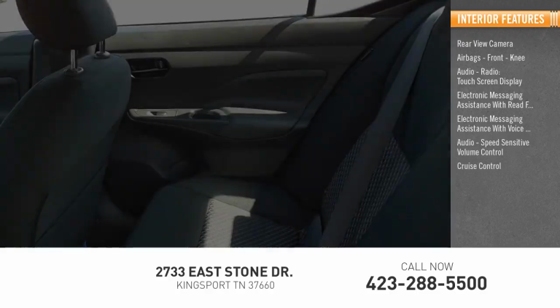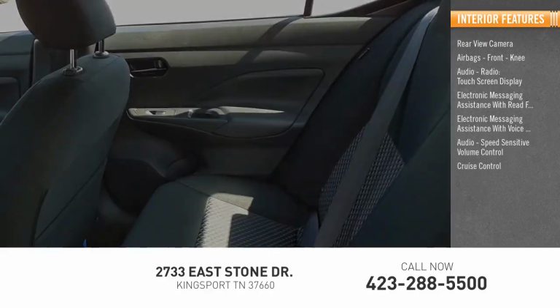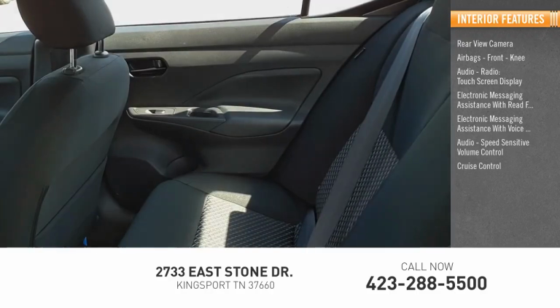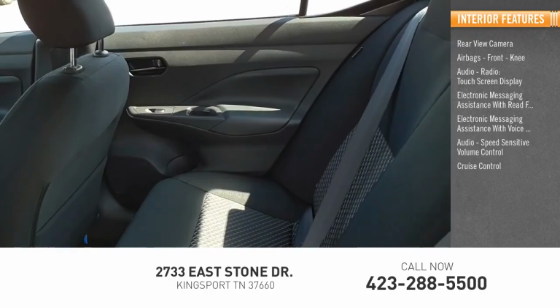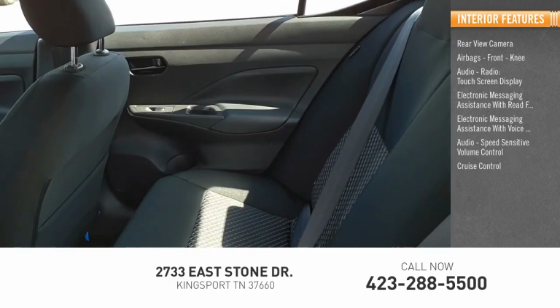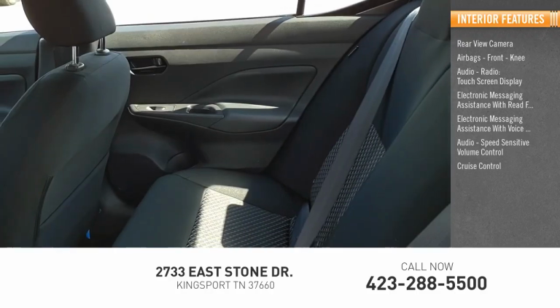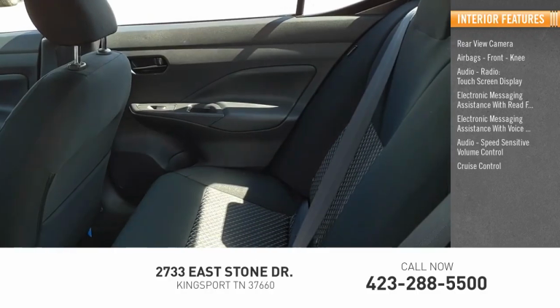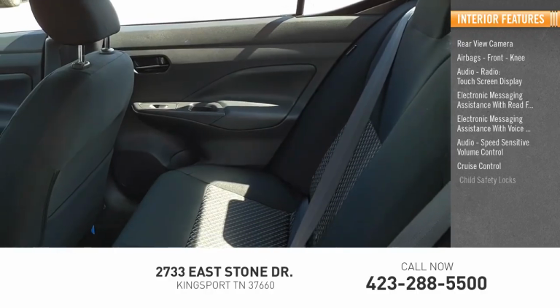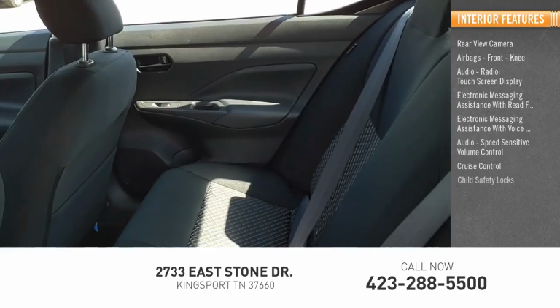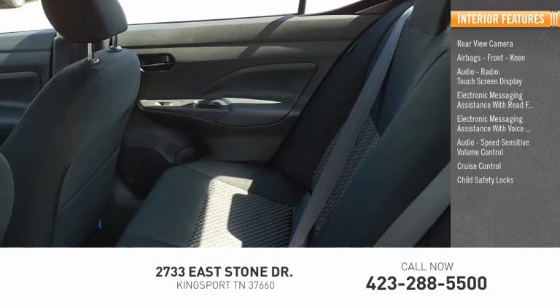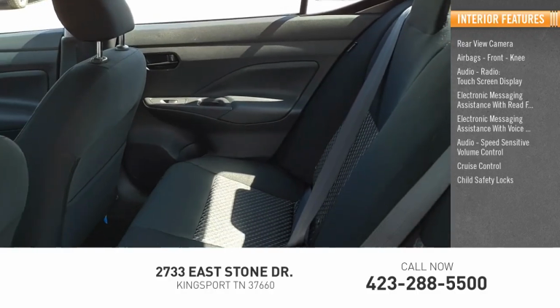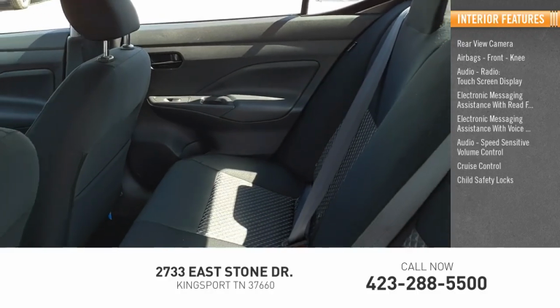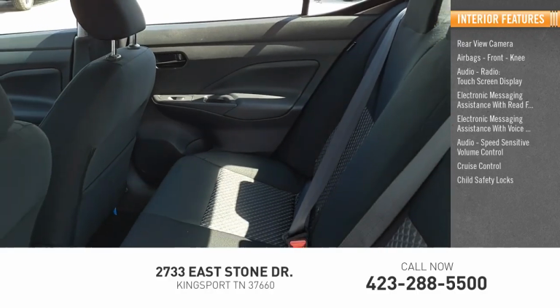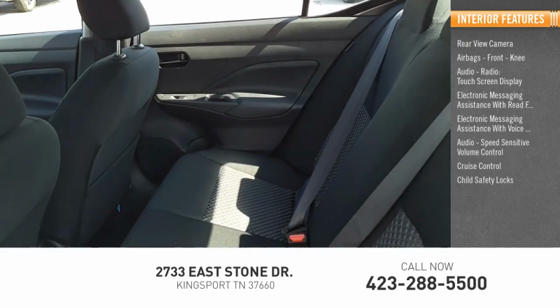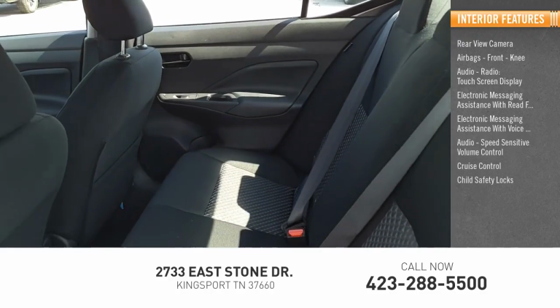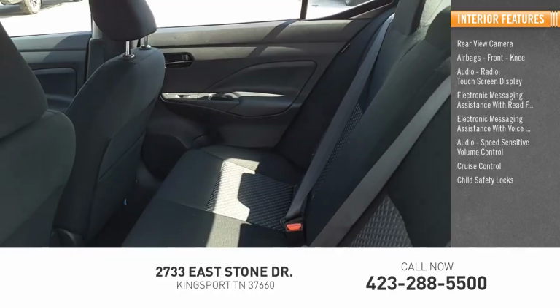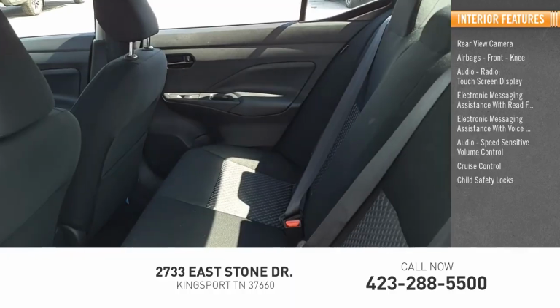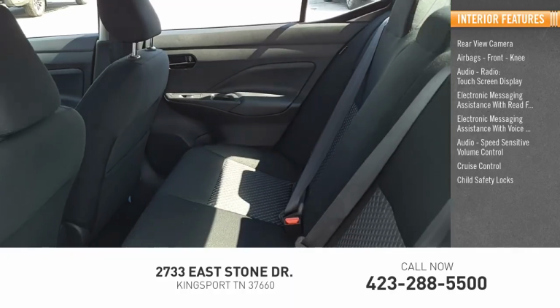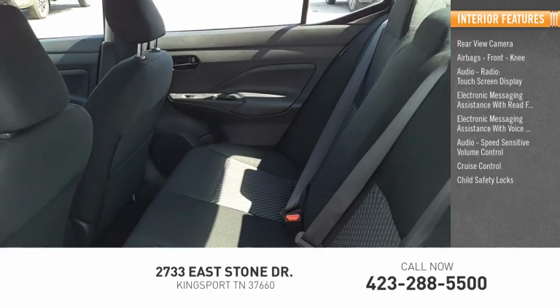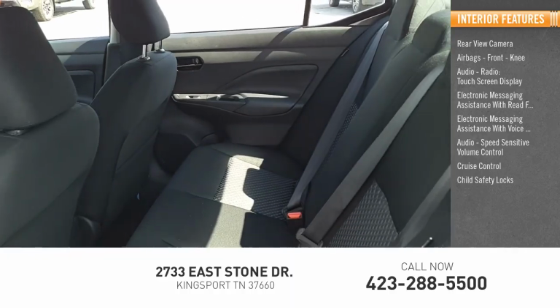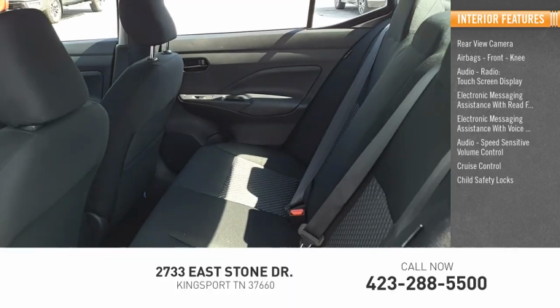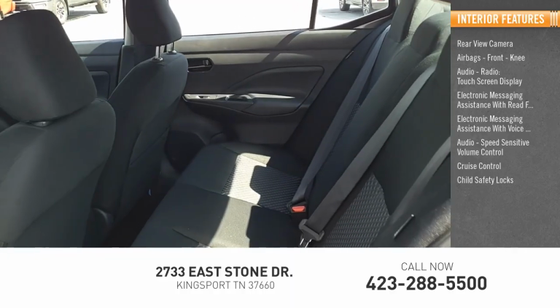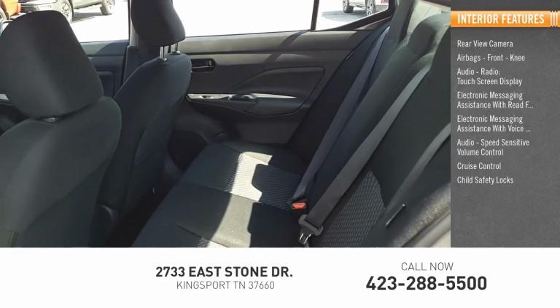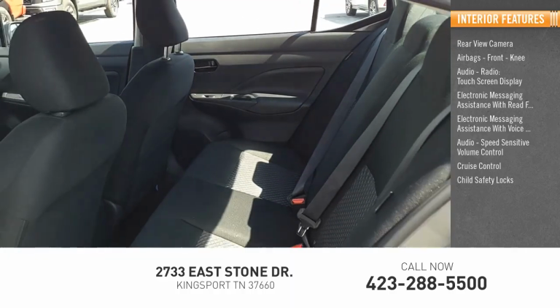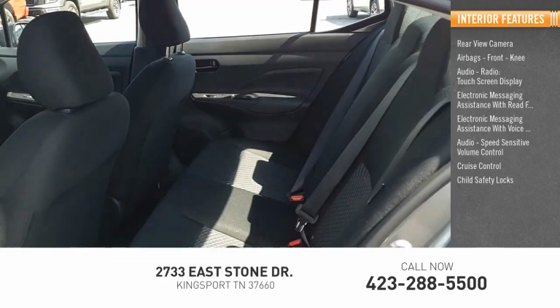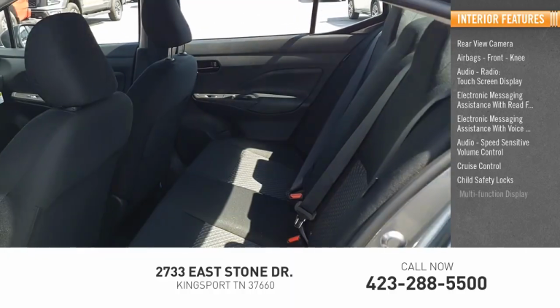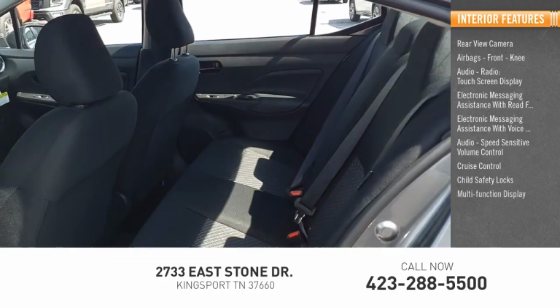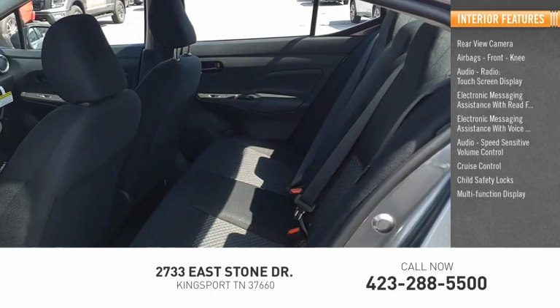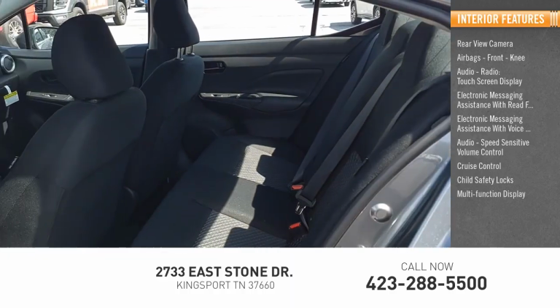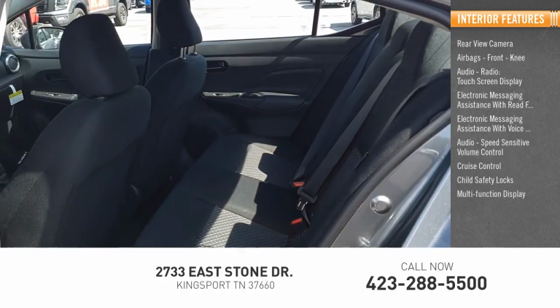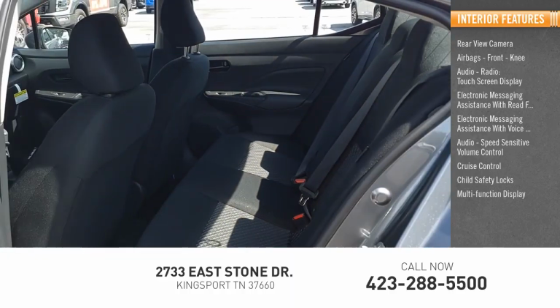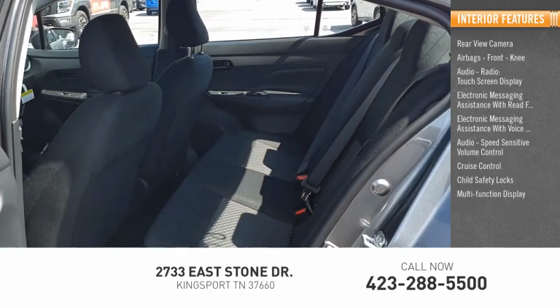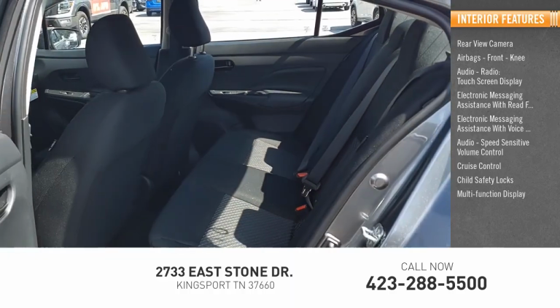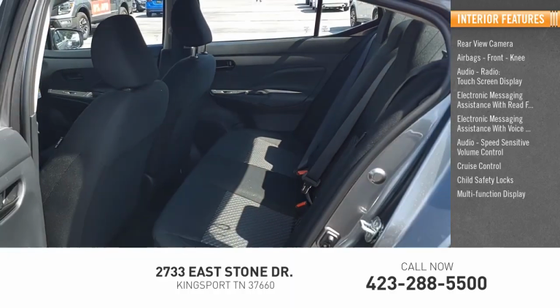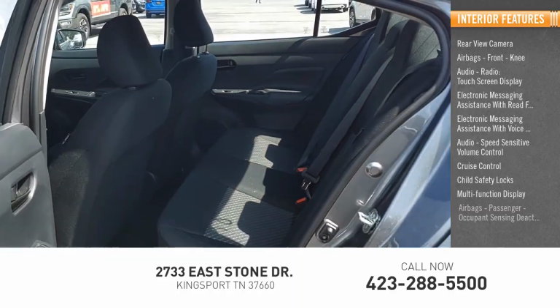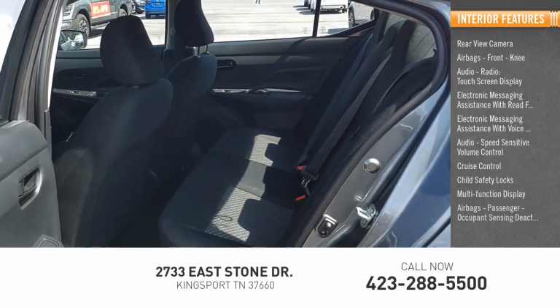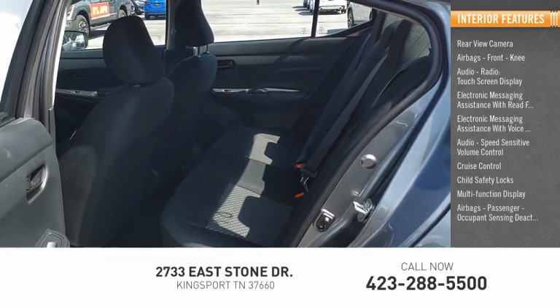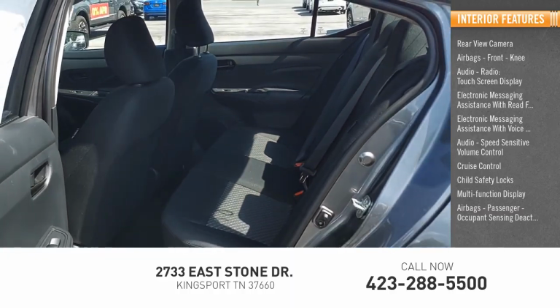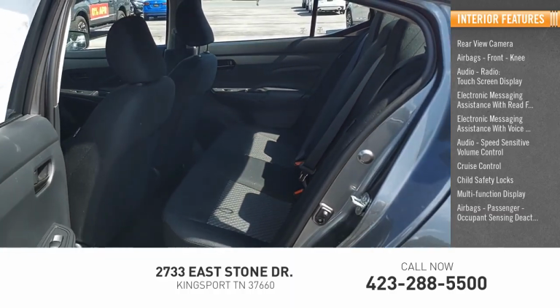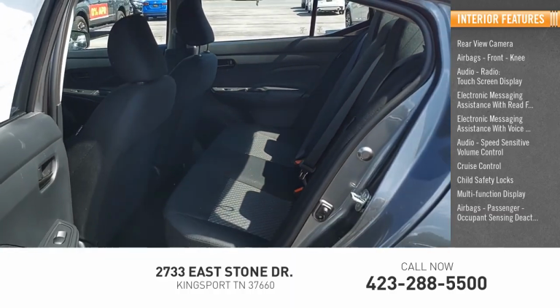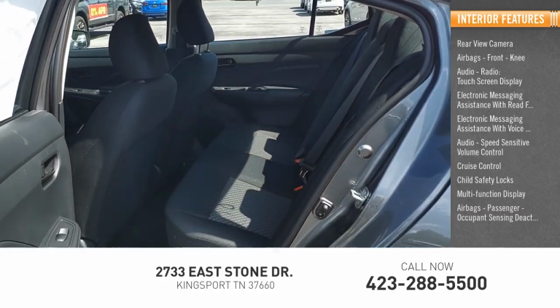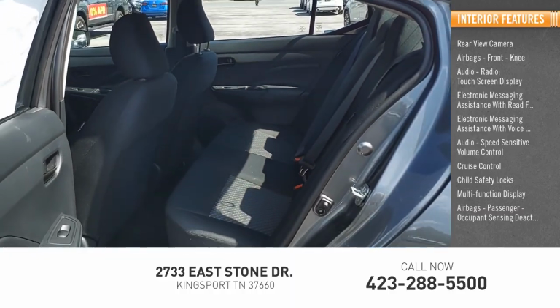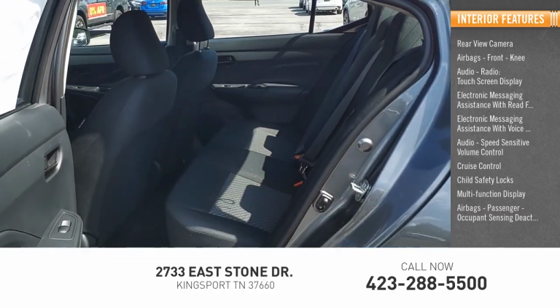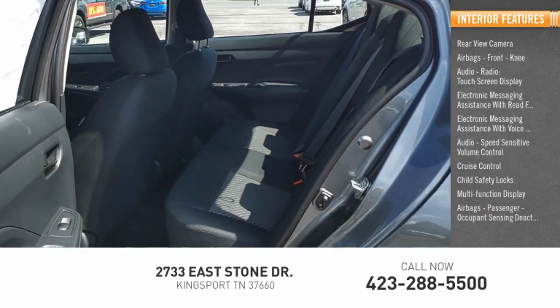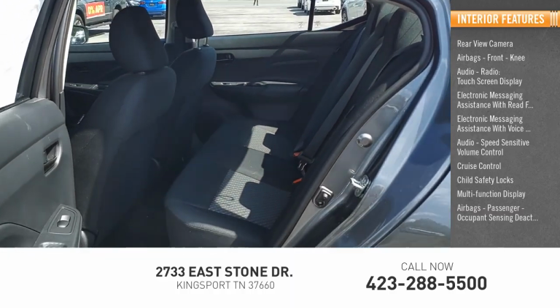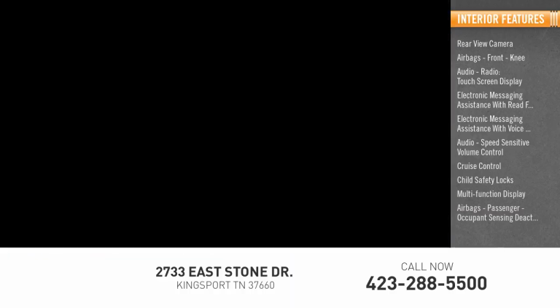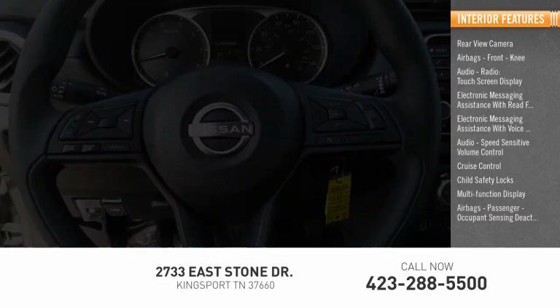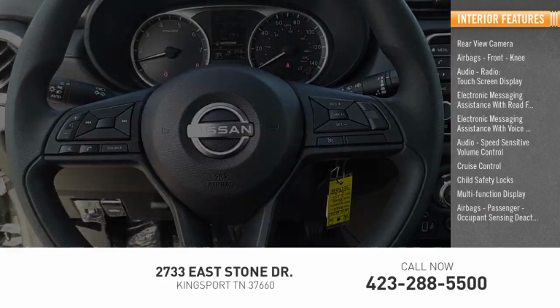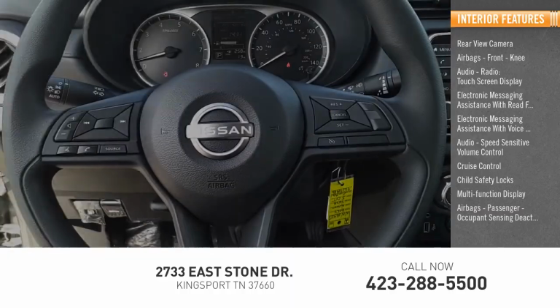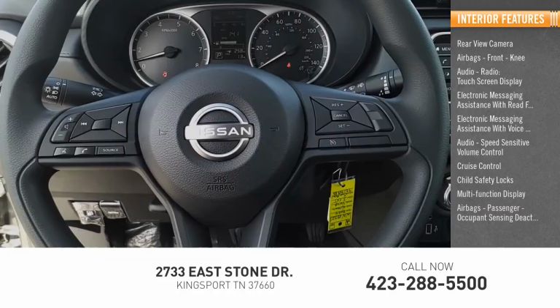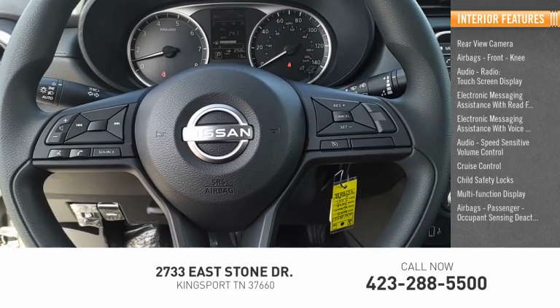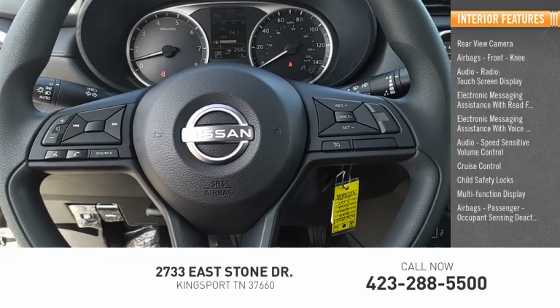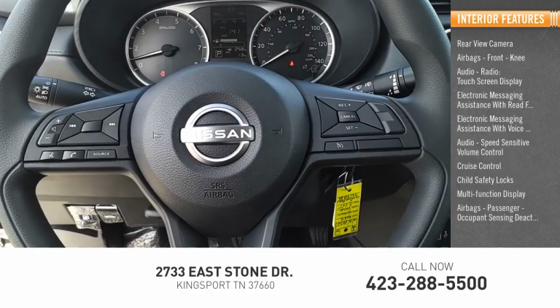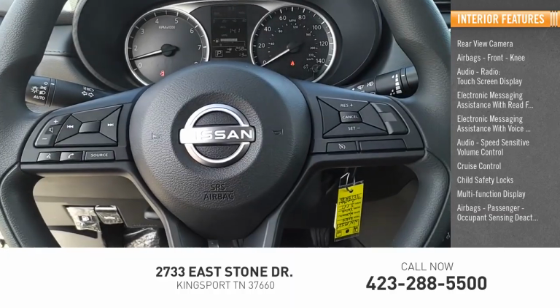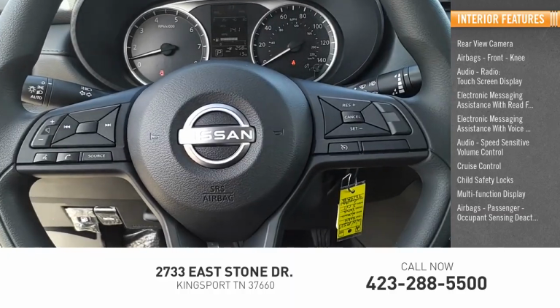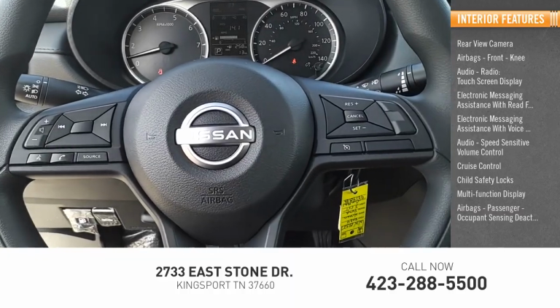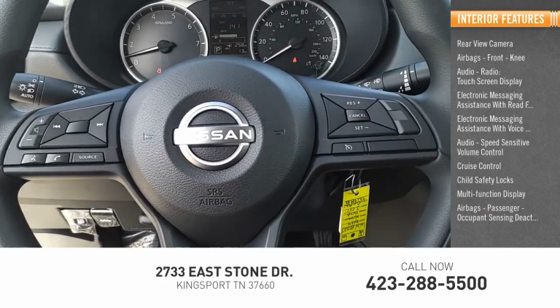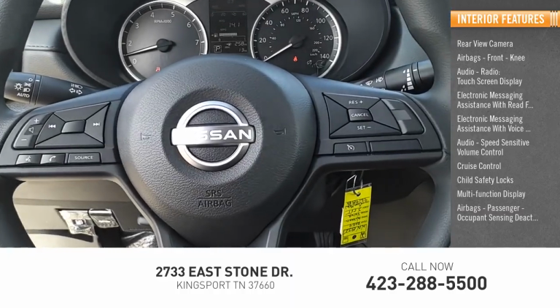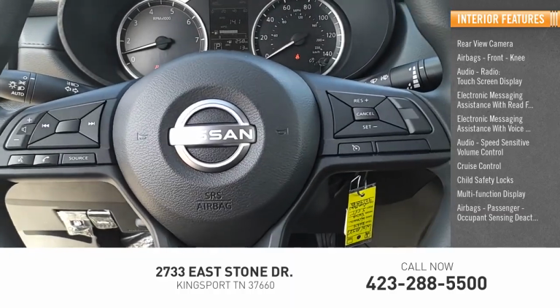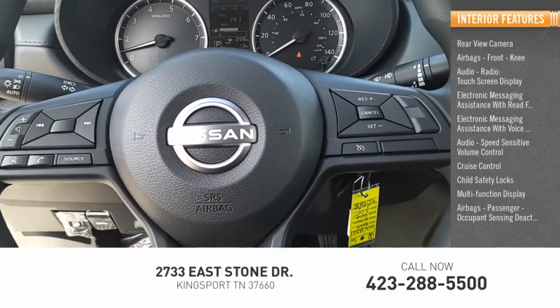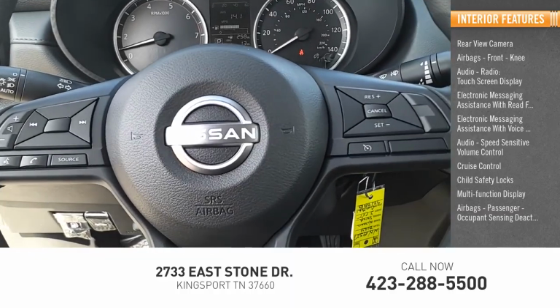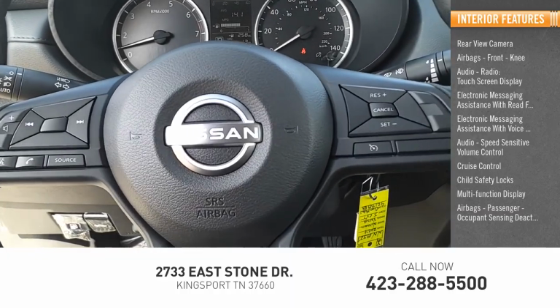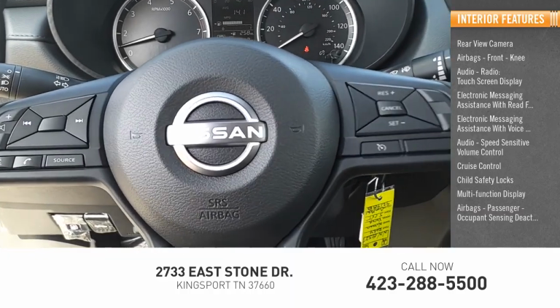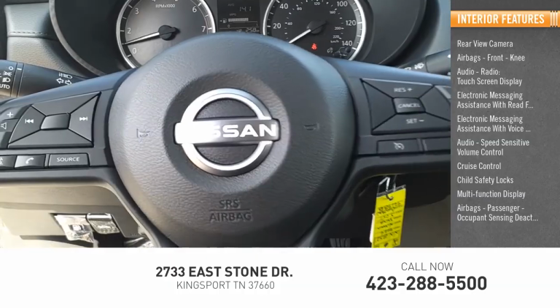Cruise control, child safety locks, multi-function display, airbags with passenger occupant sensing deactivation.